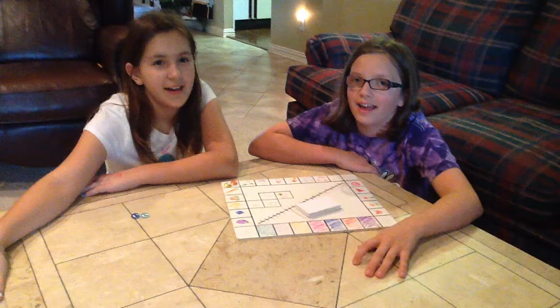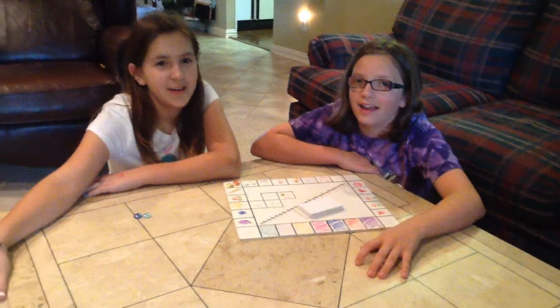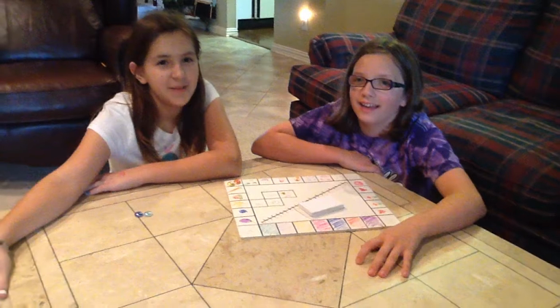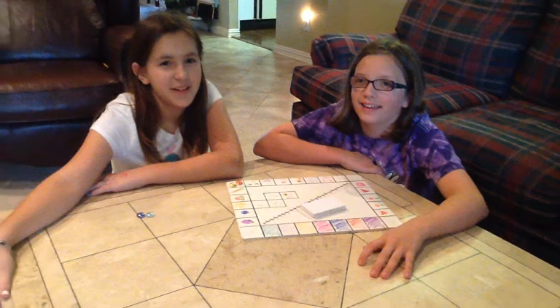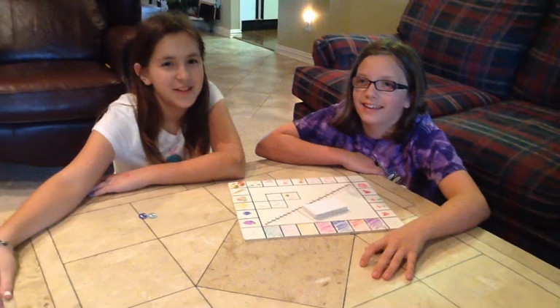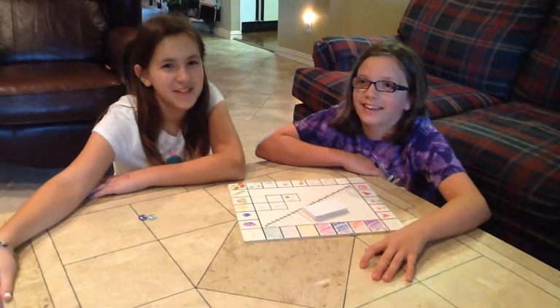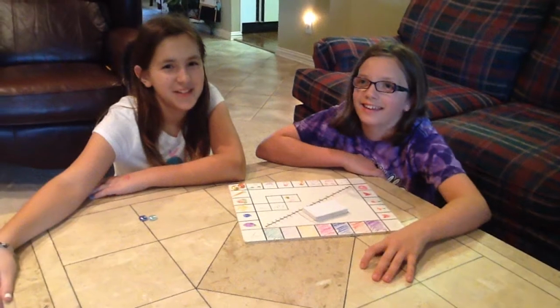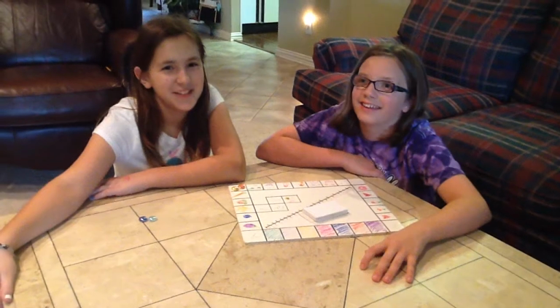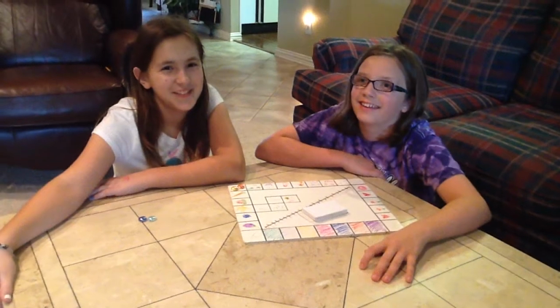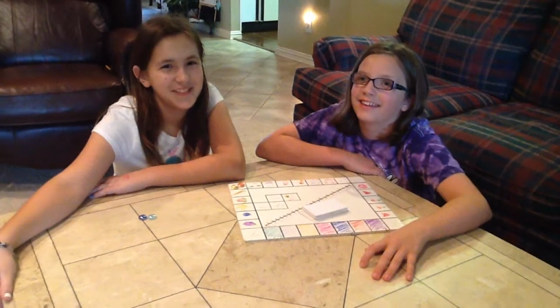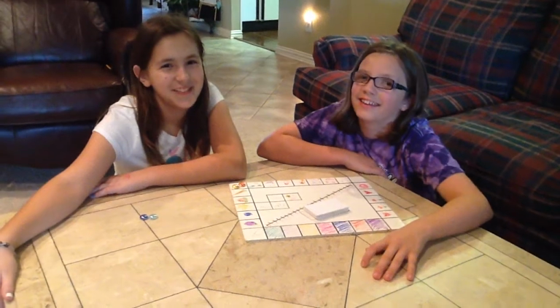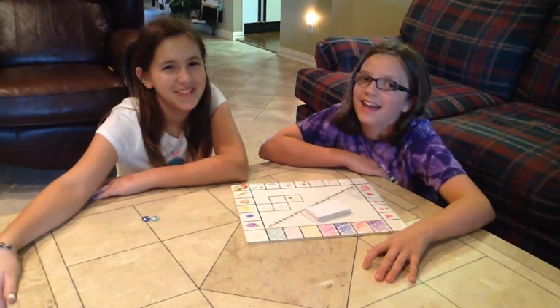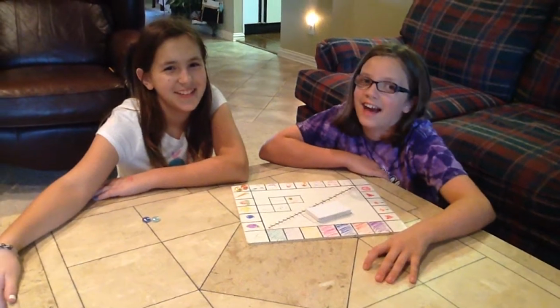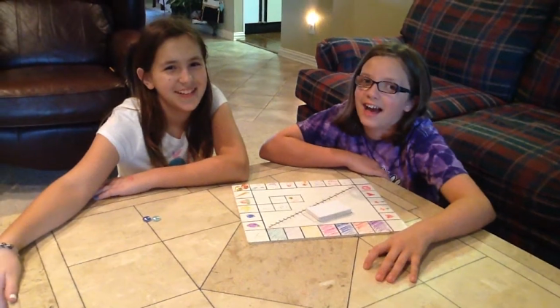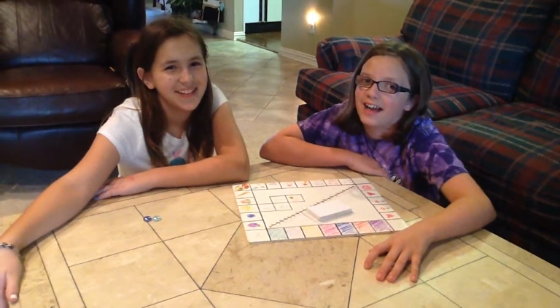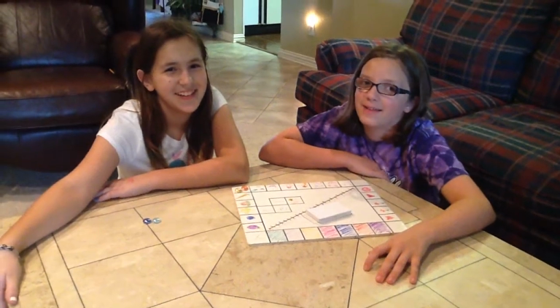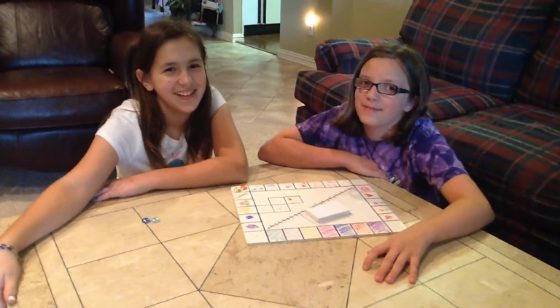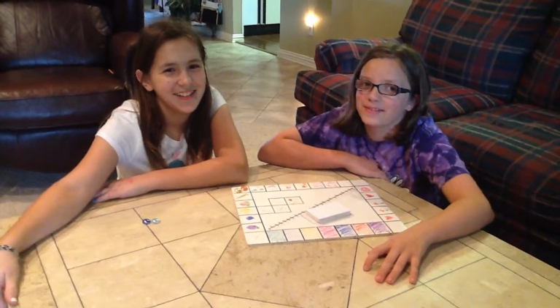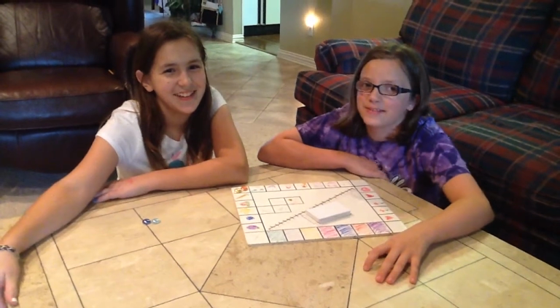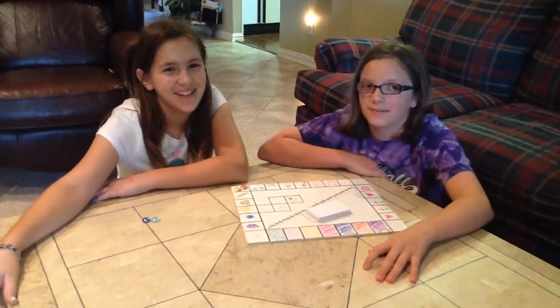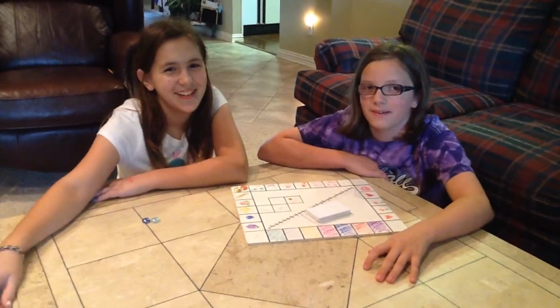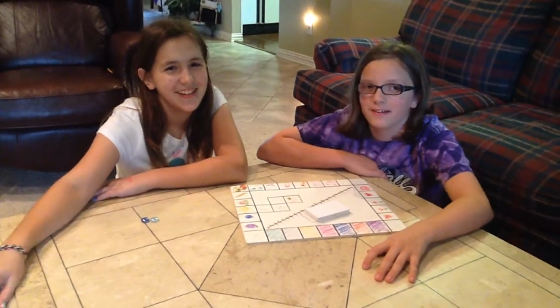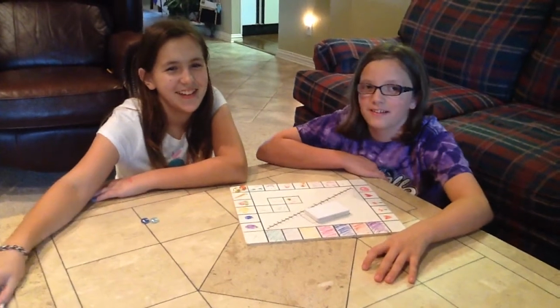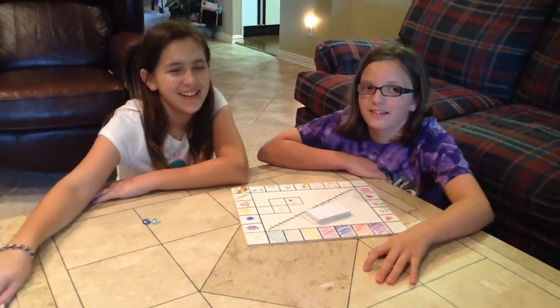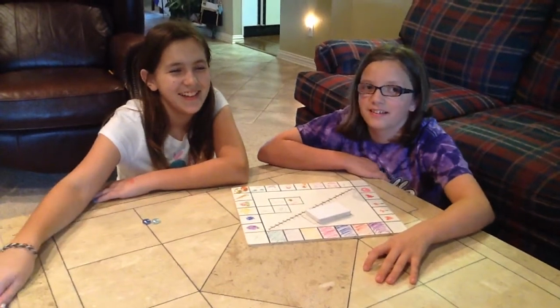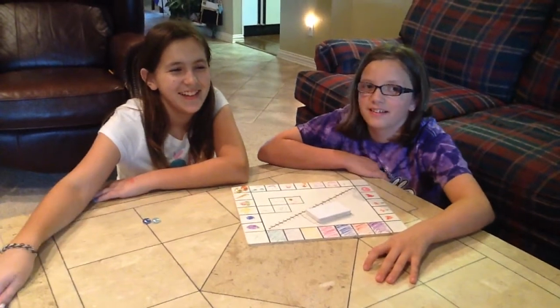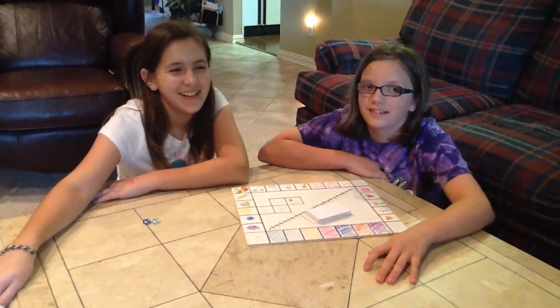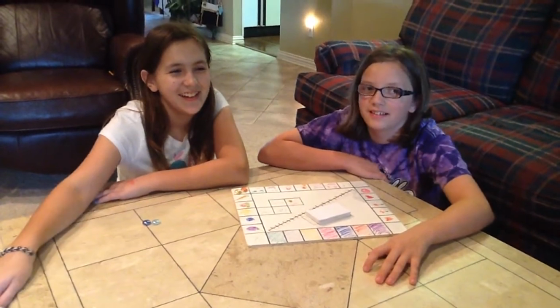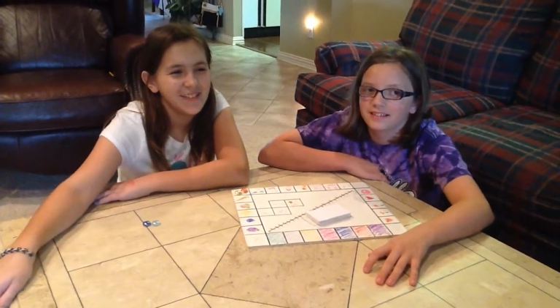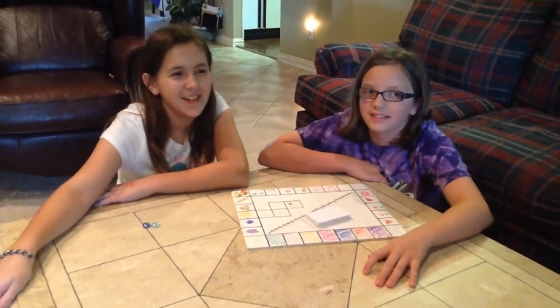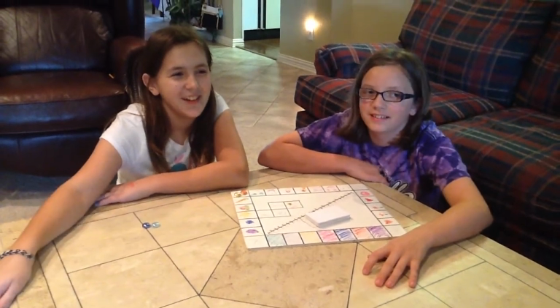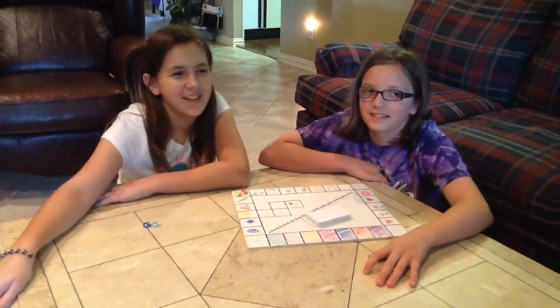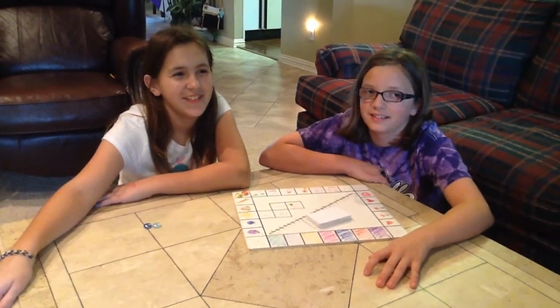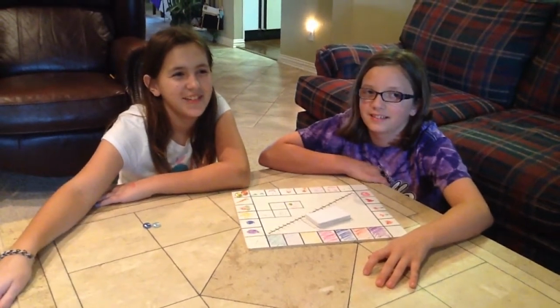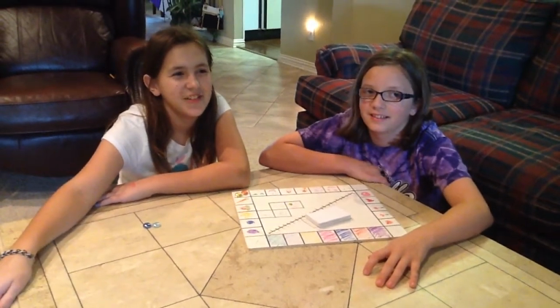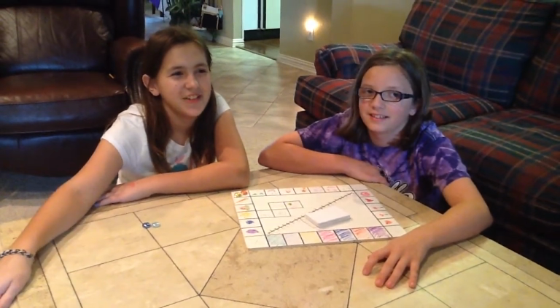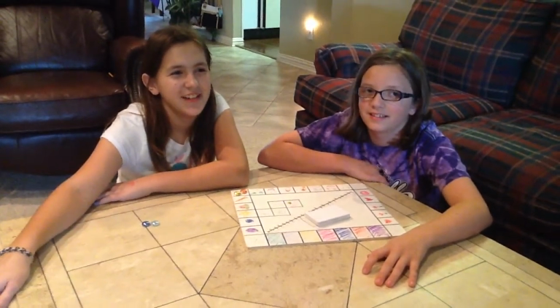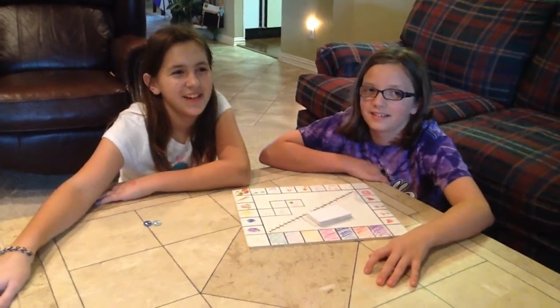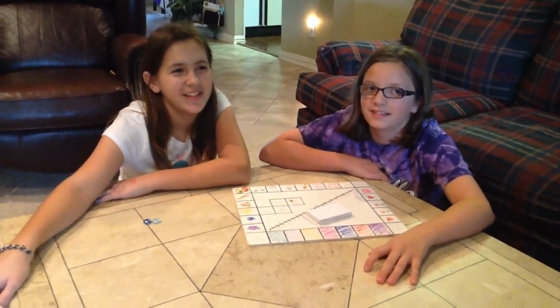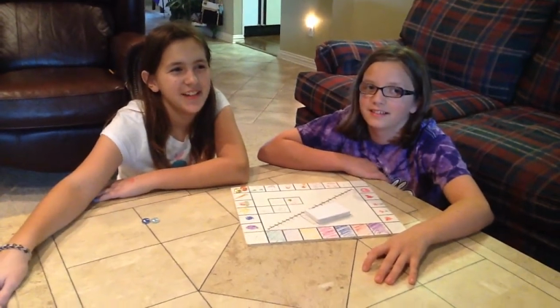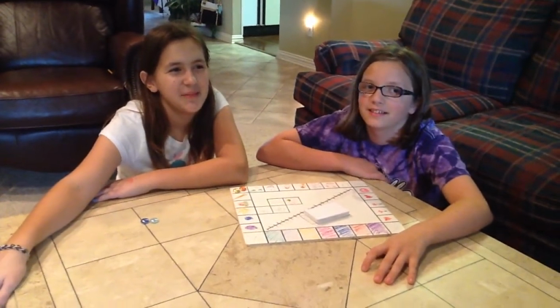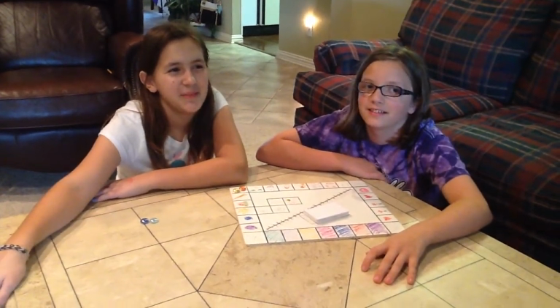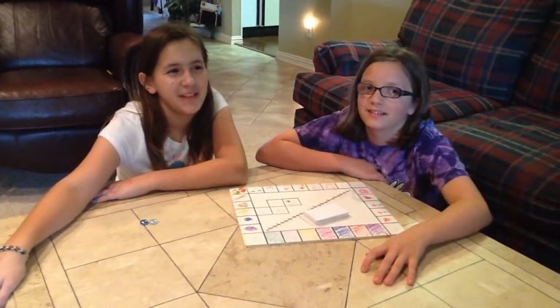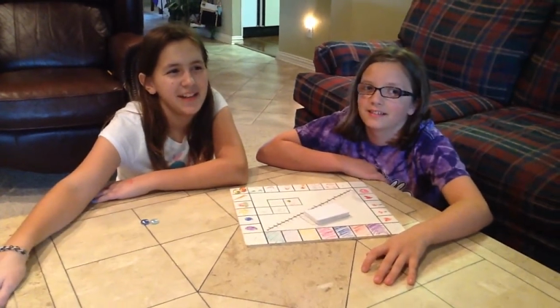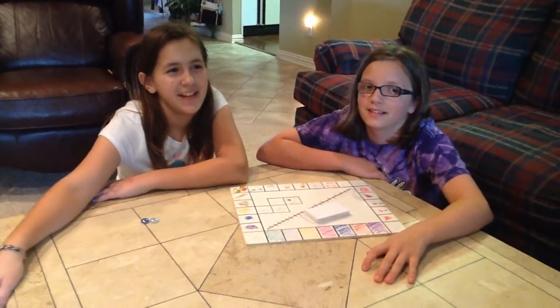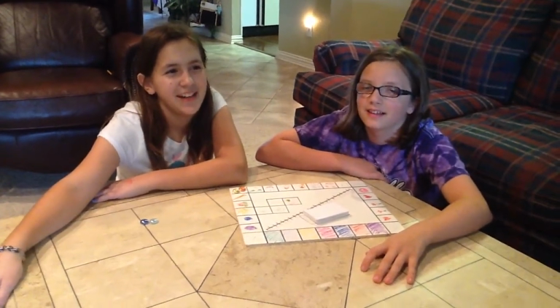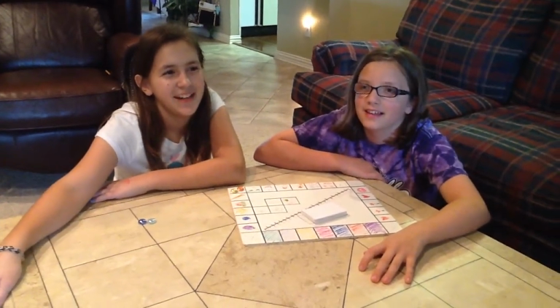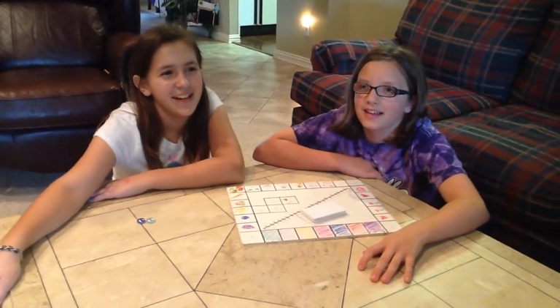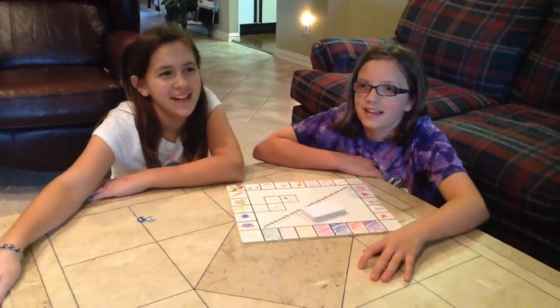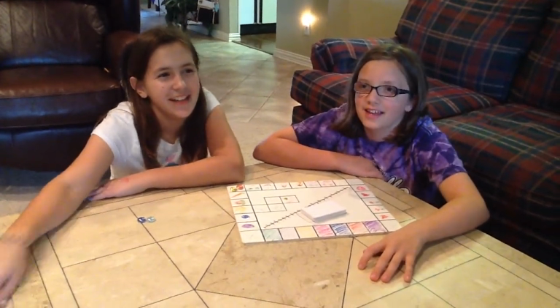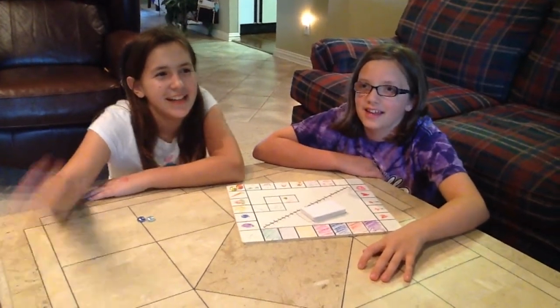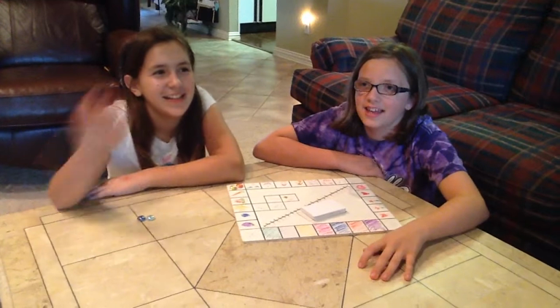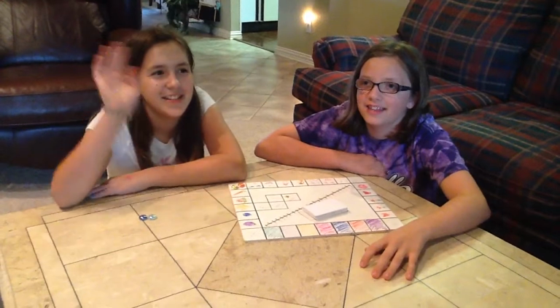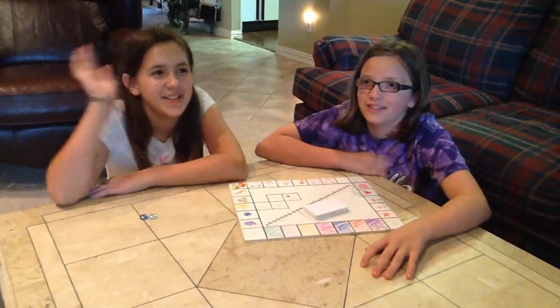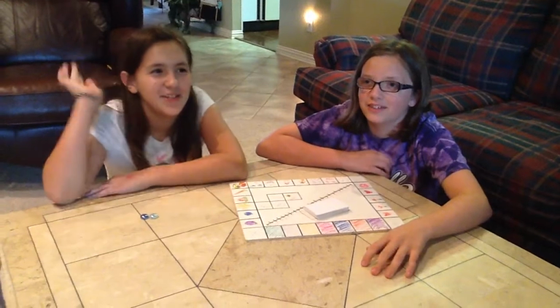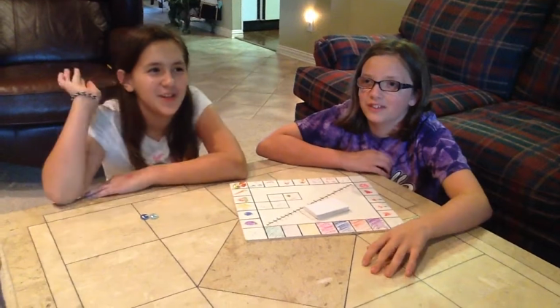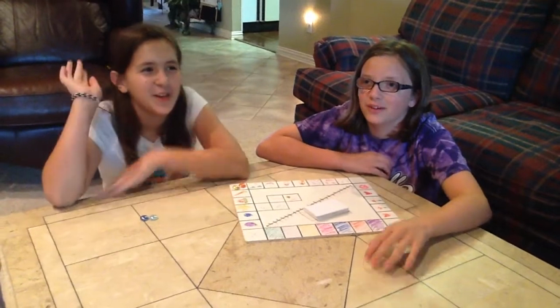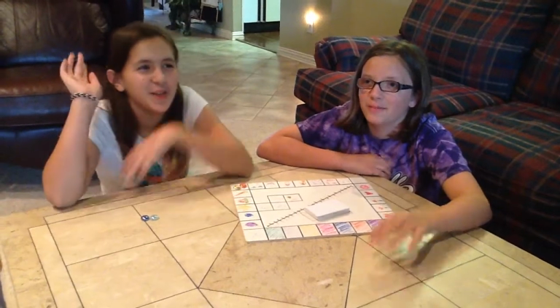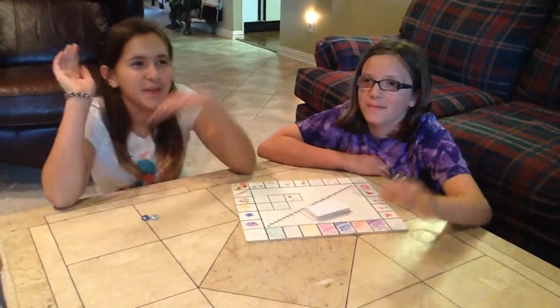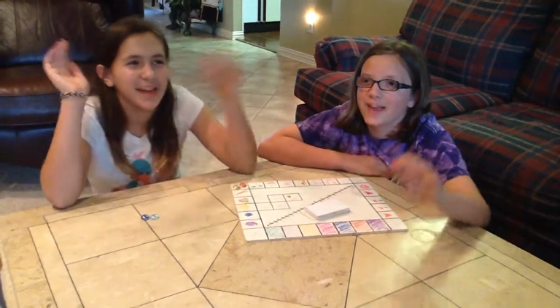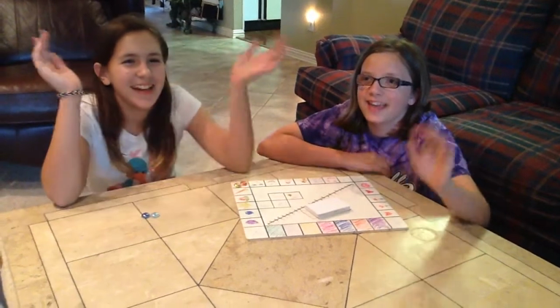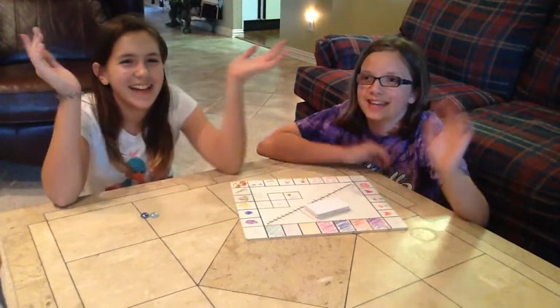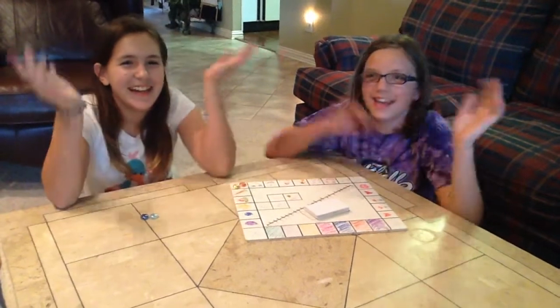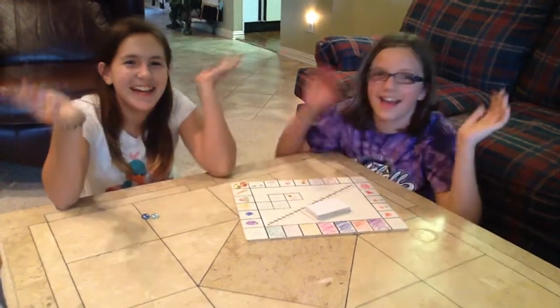I'm Rachel. Hi, I'm Isabel. And we're going to be showing you guys how to play Intramania.